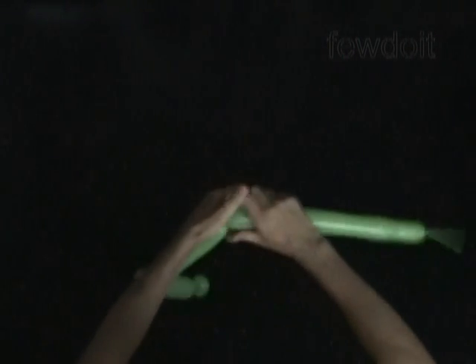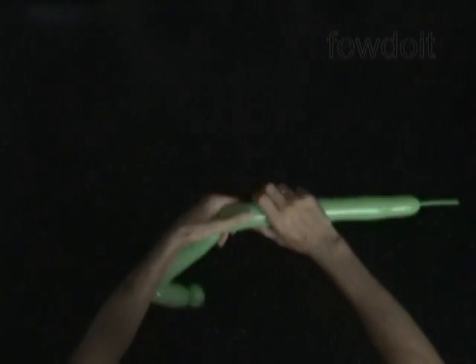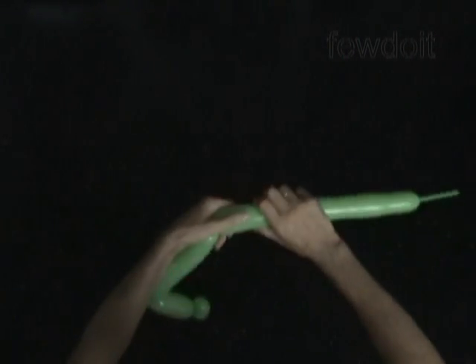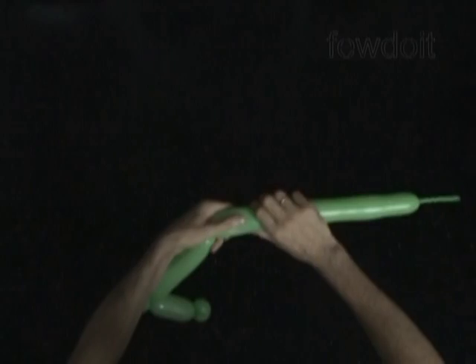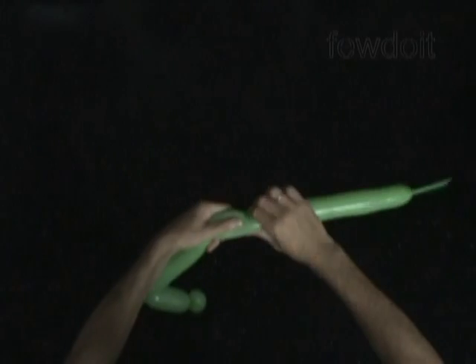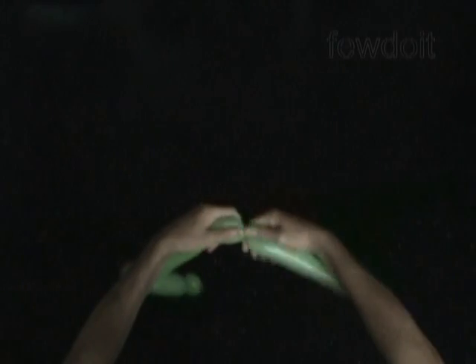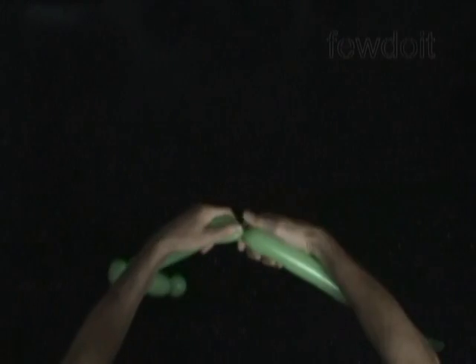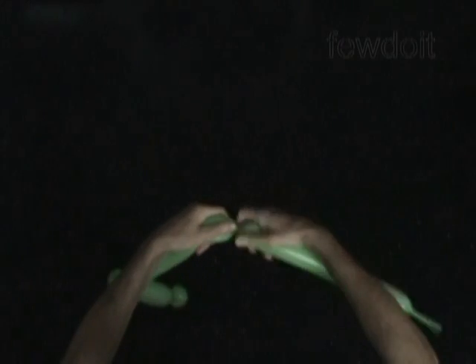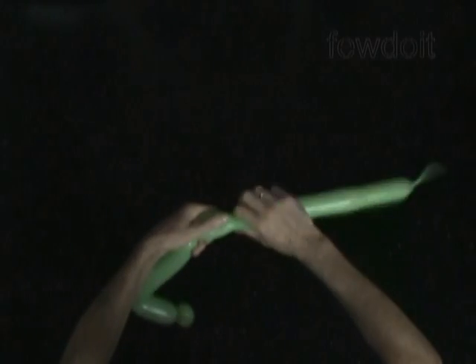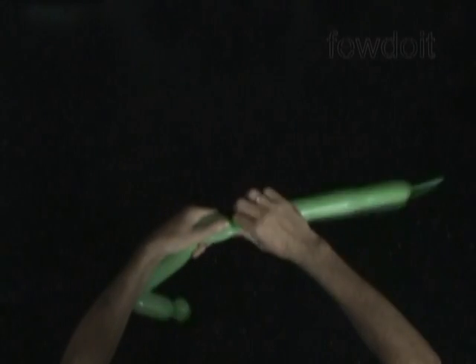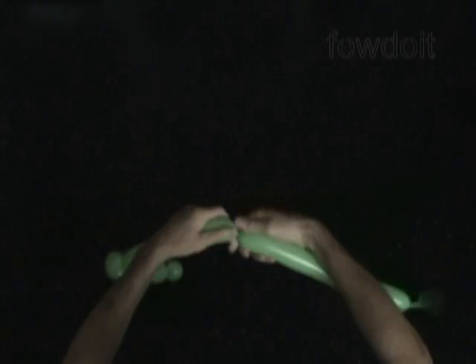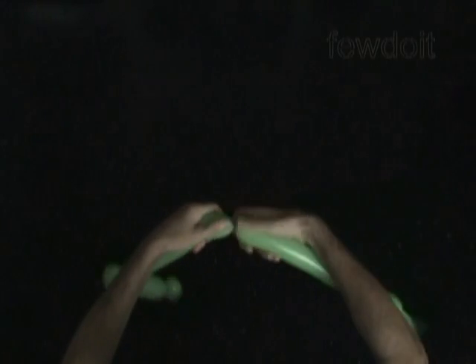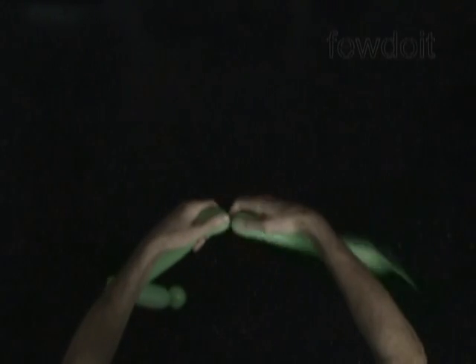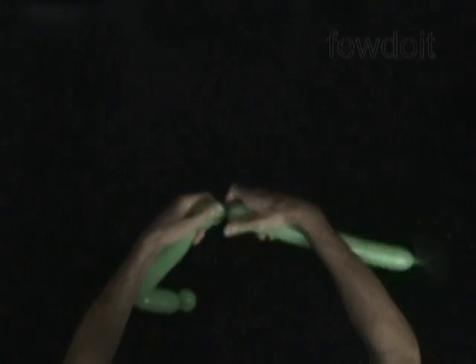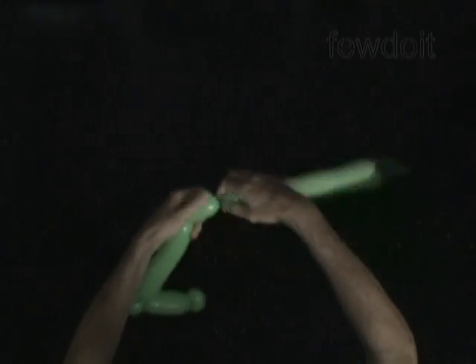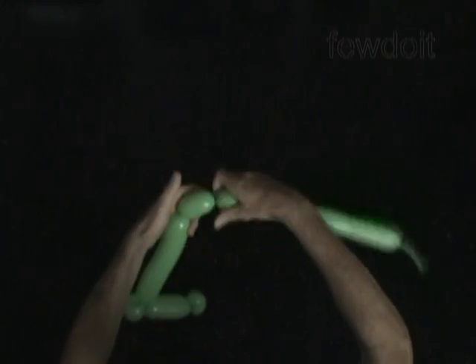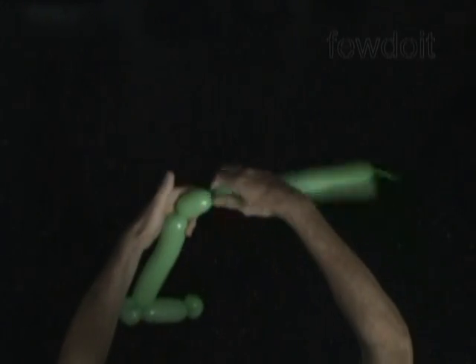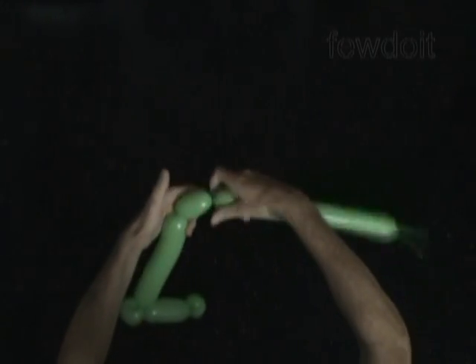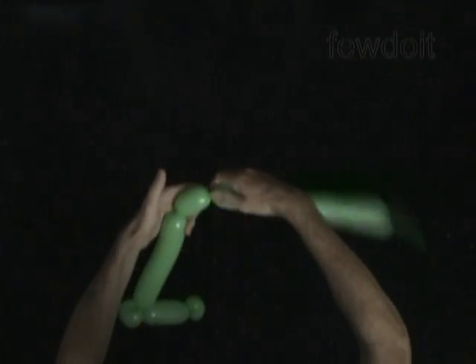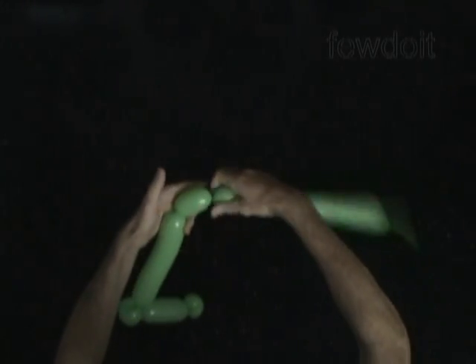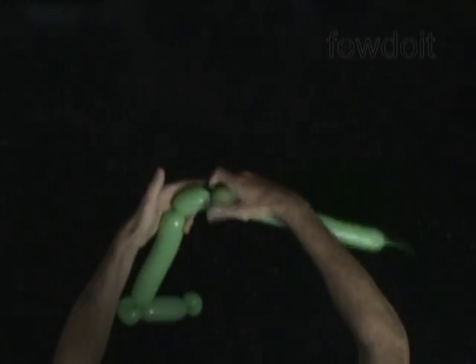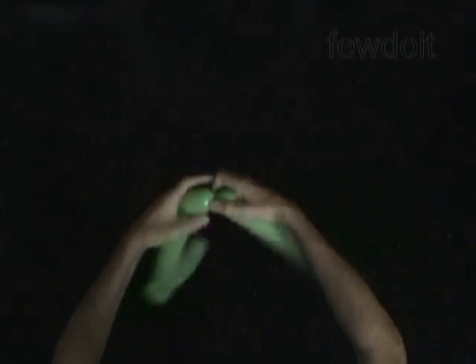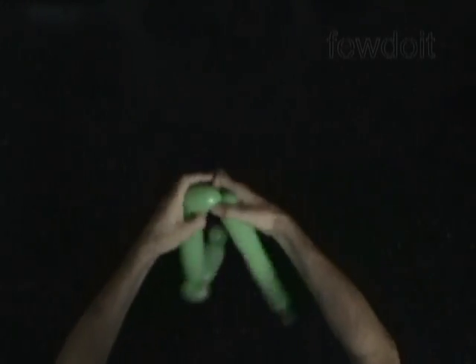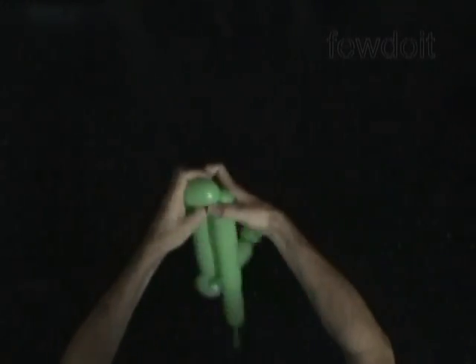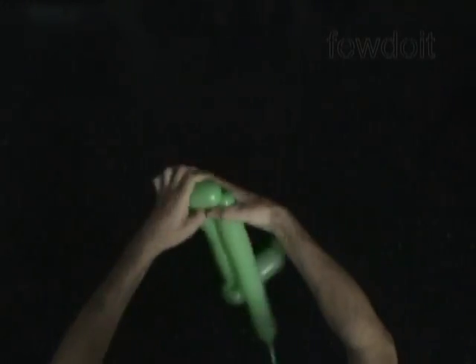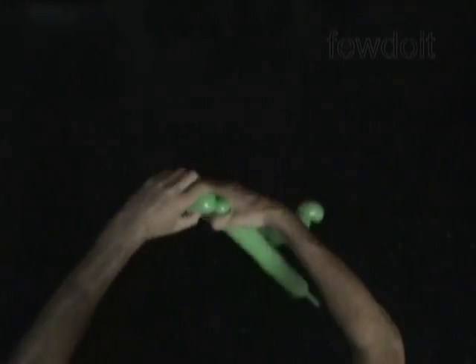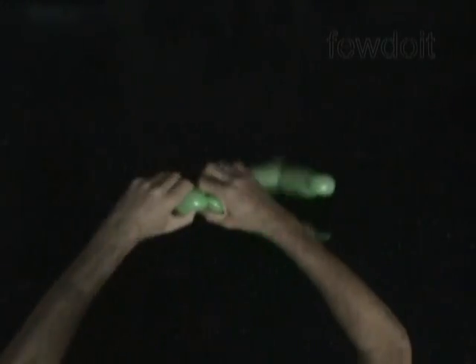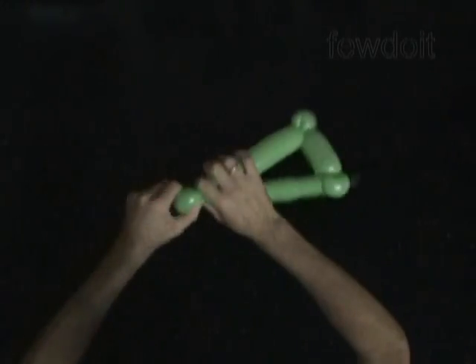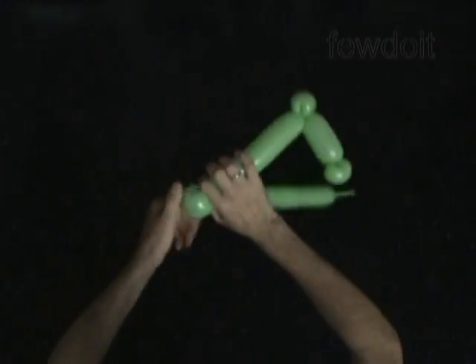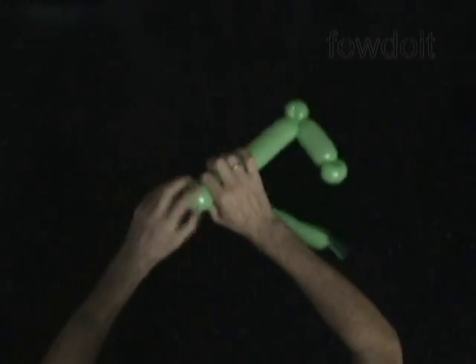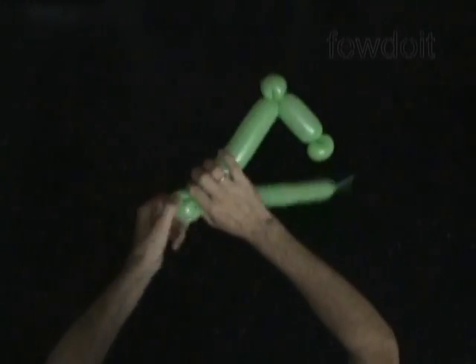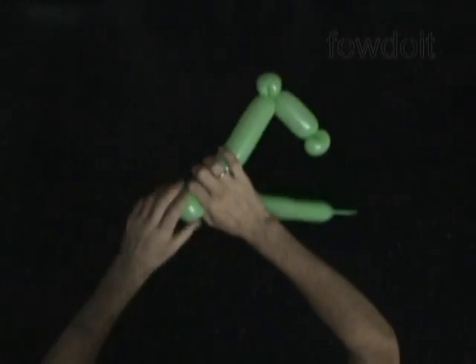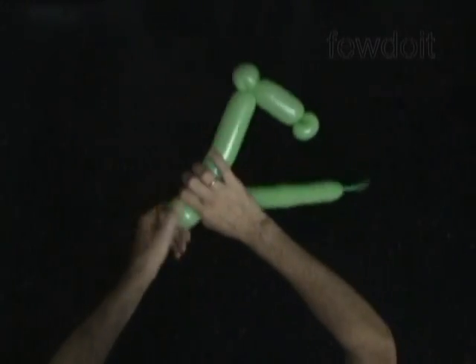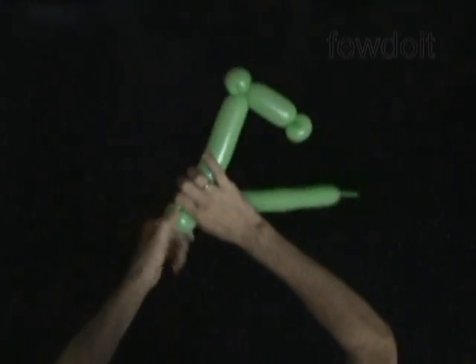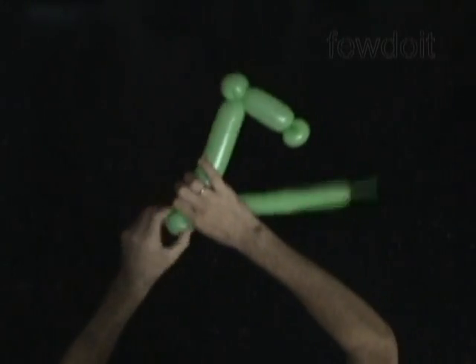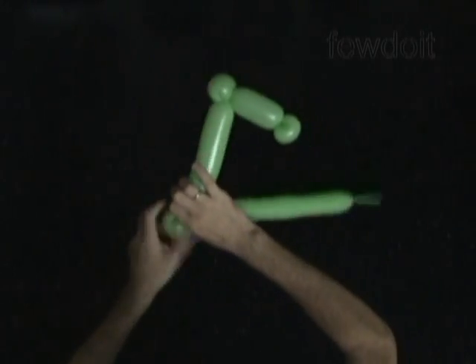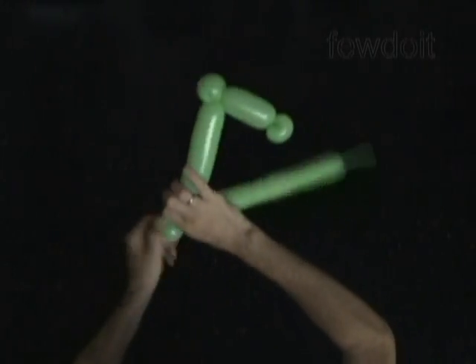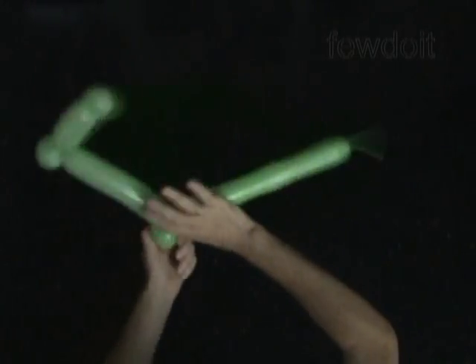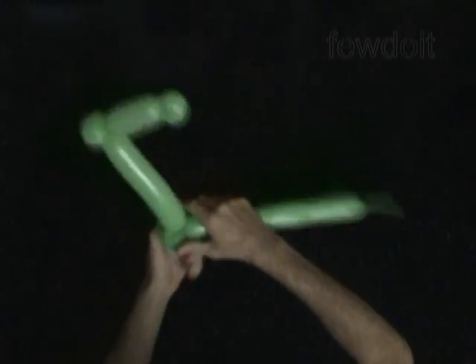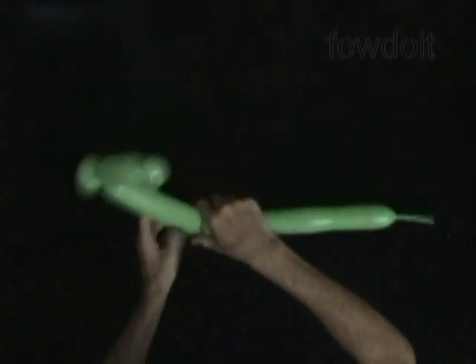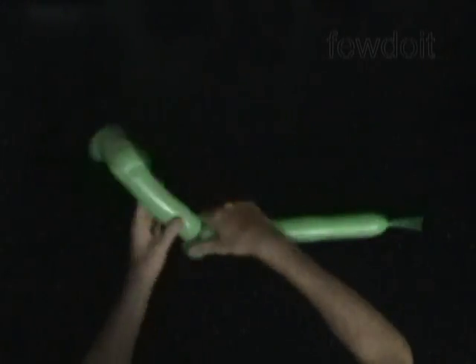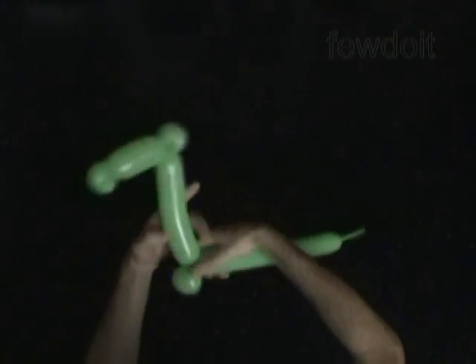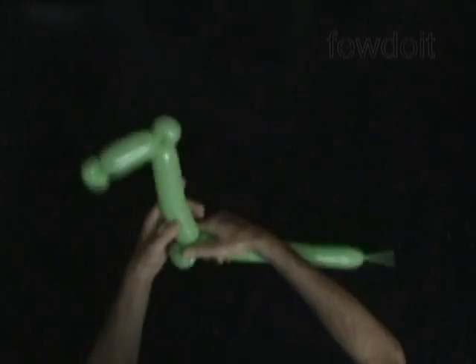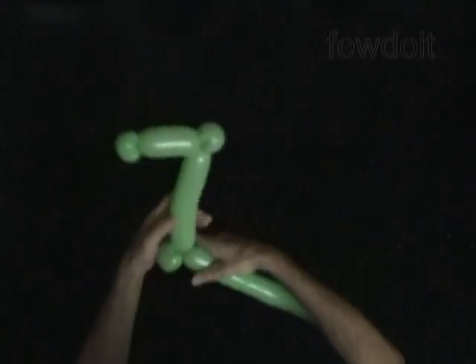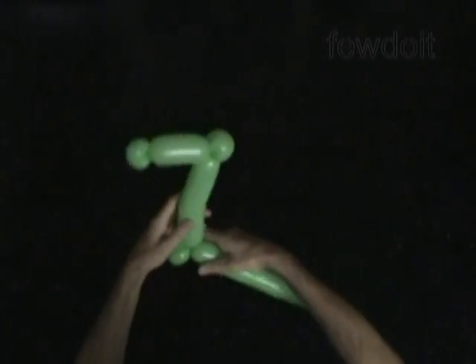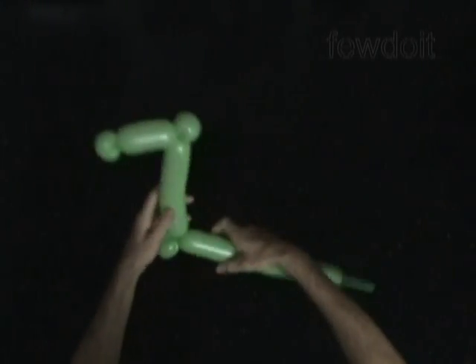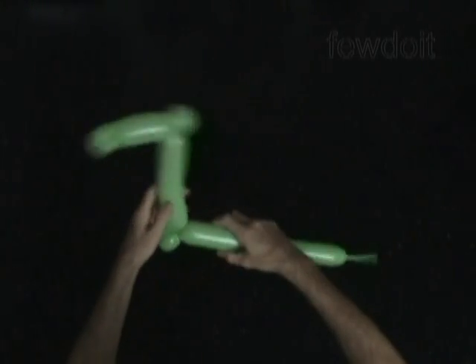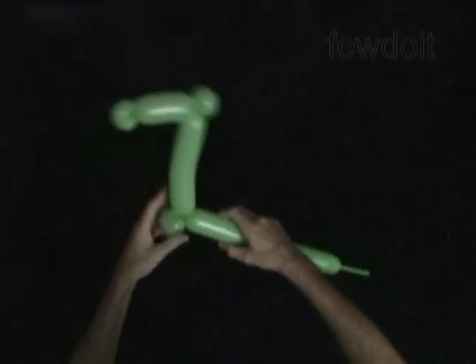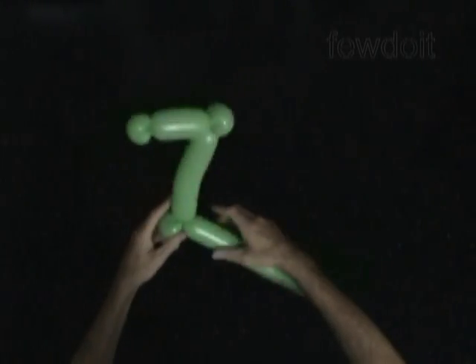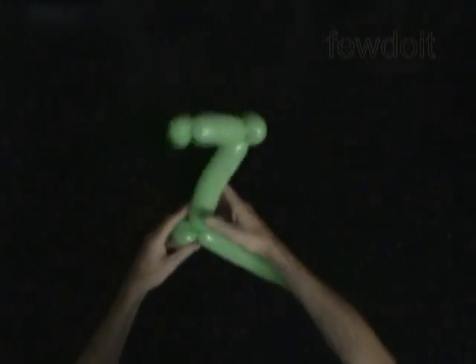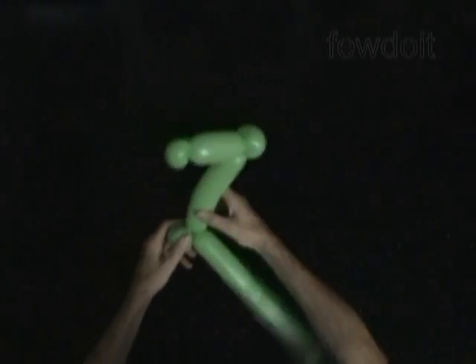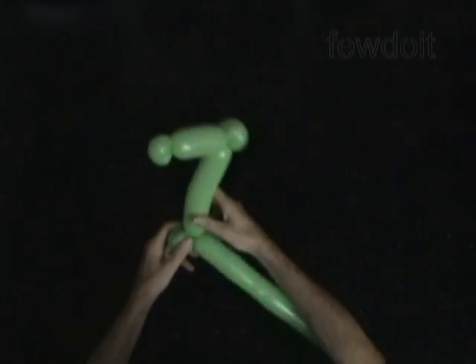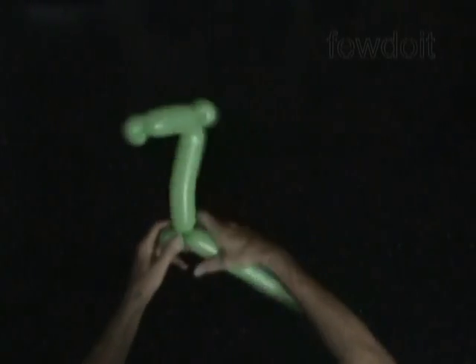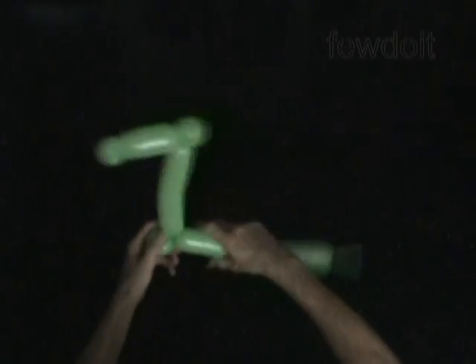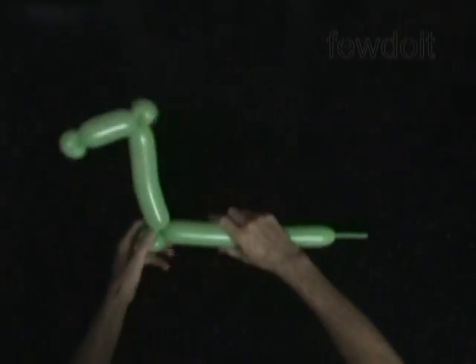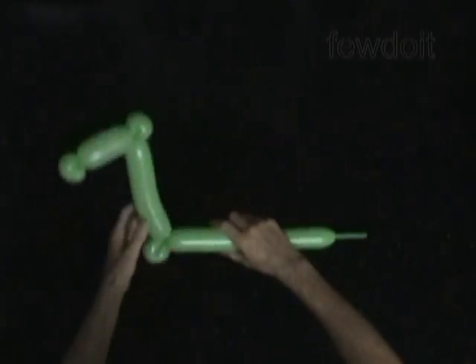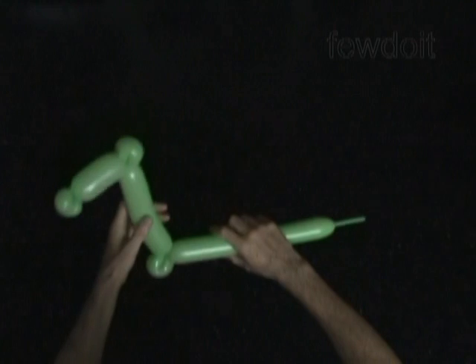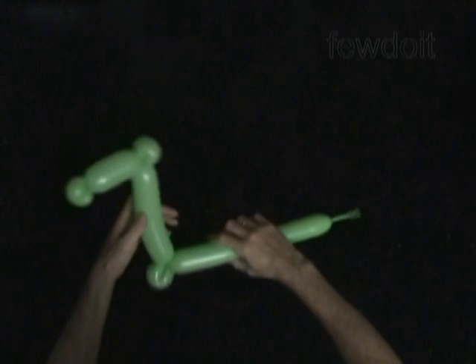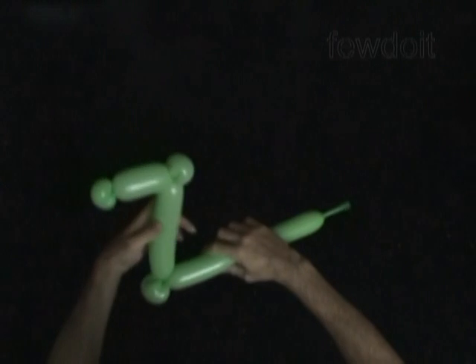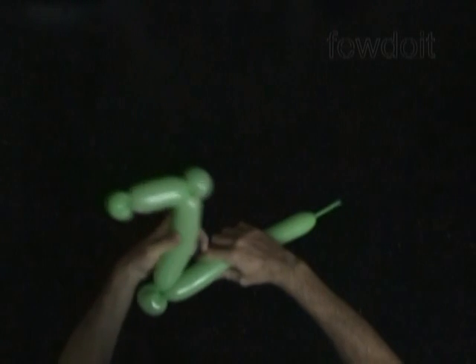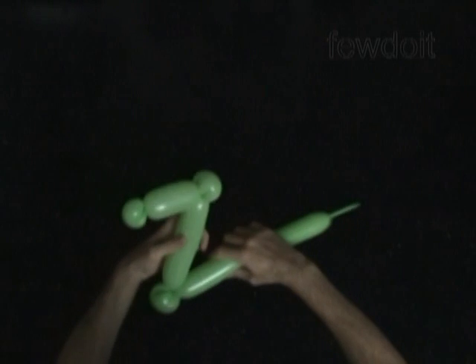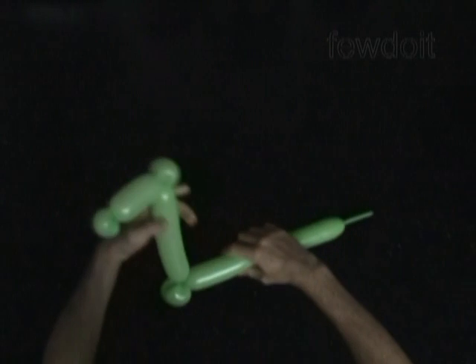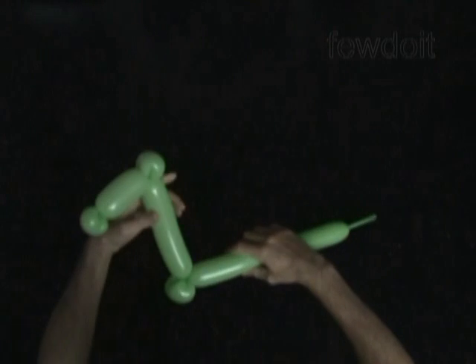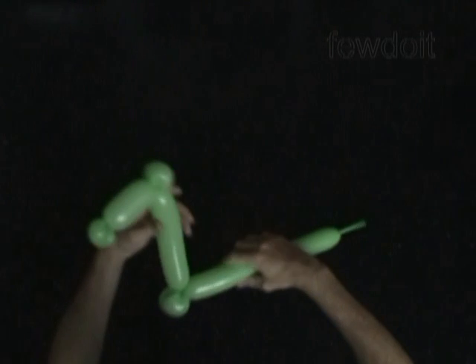Now let's twist the fifth soft about one inch long bubble. Lock both ends of the fifth bubble in one lock twist.